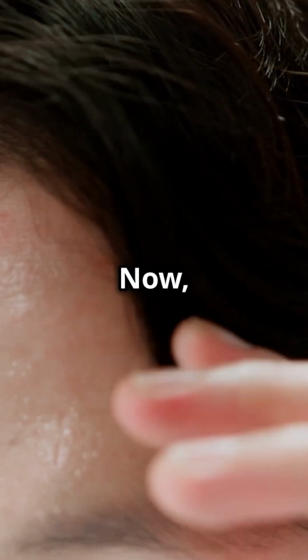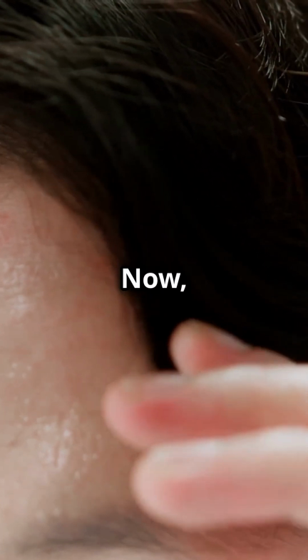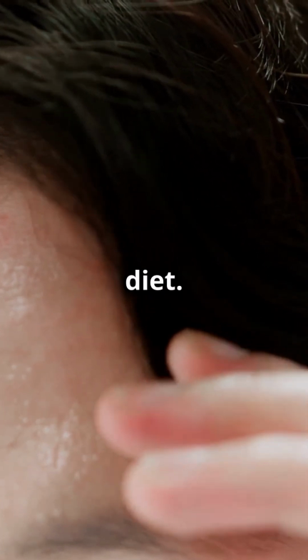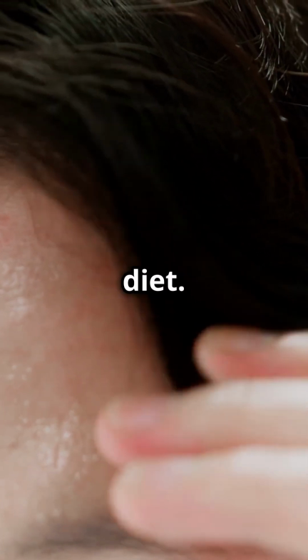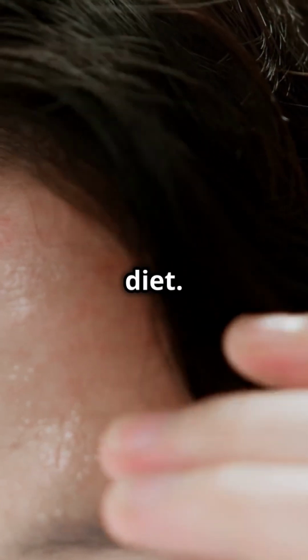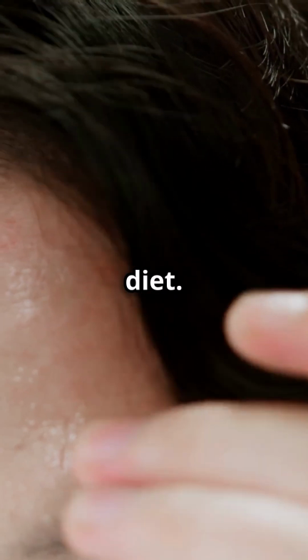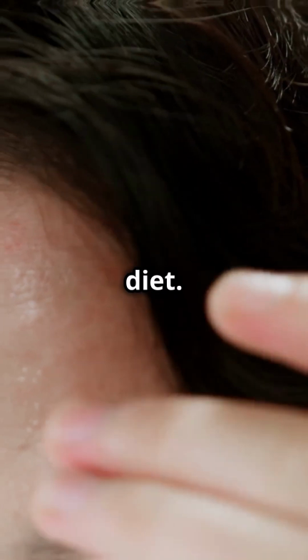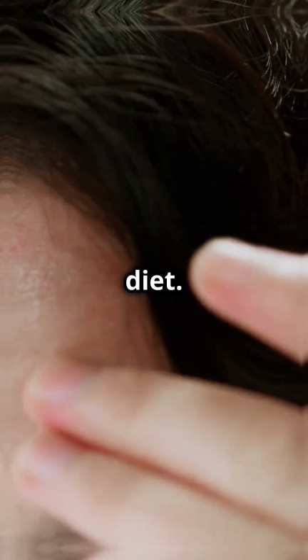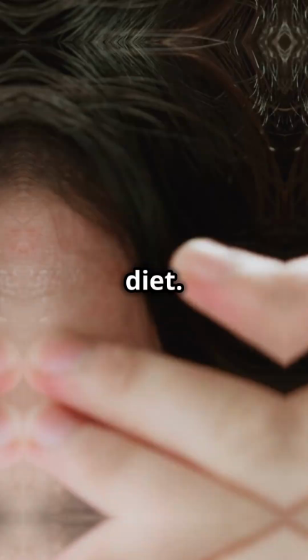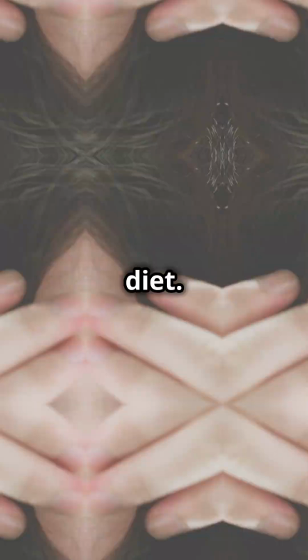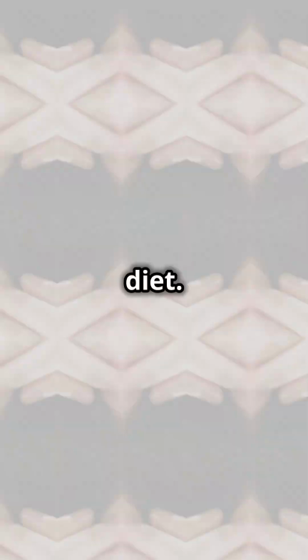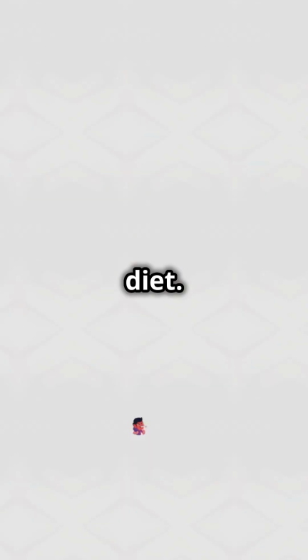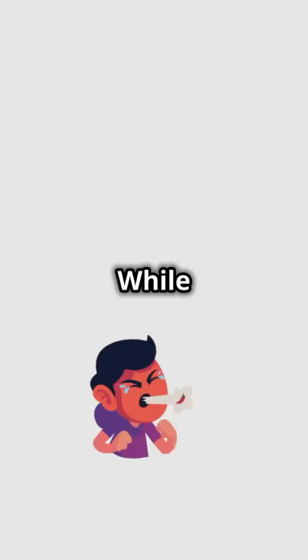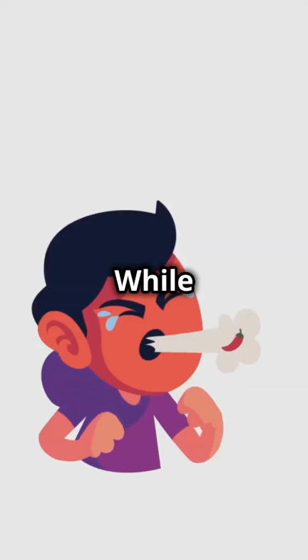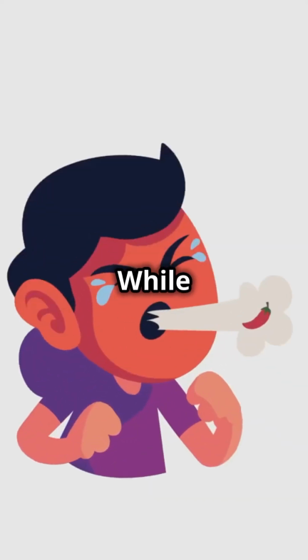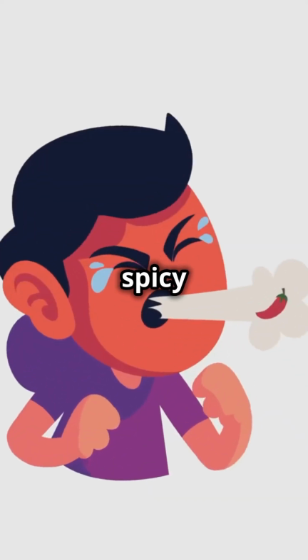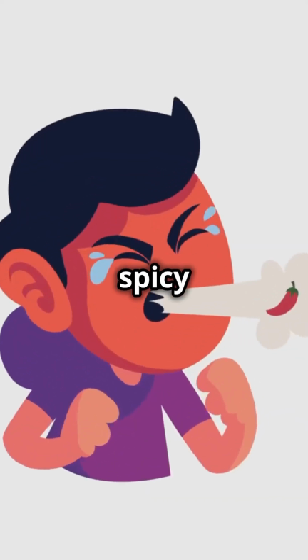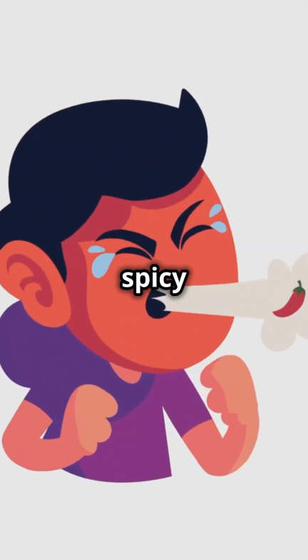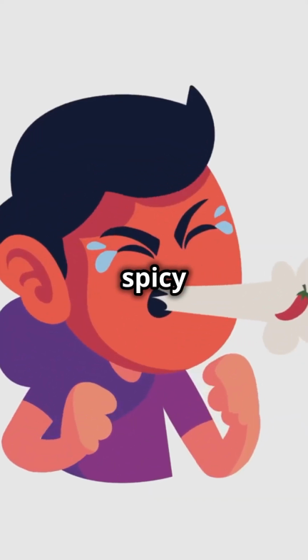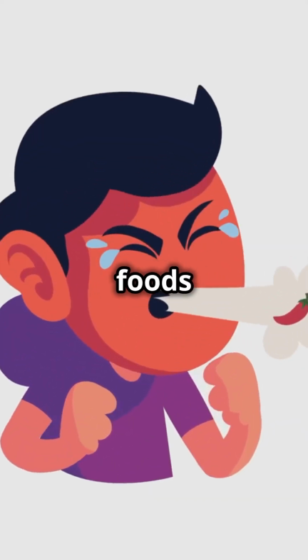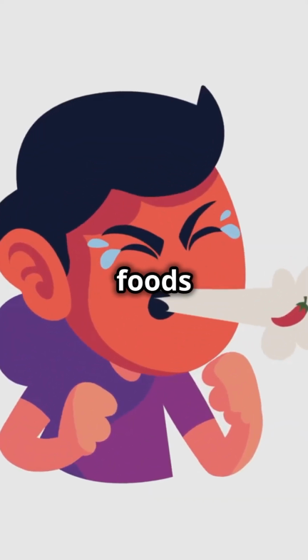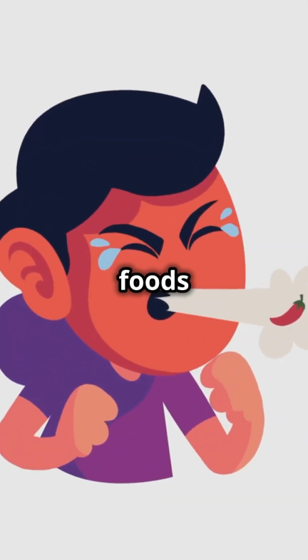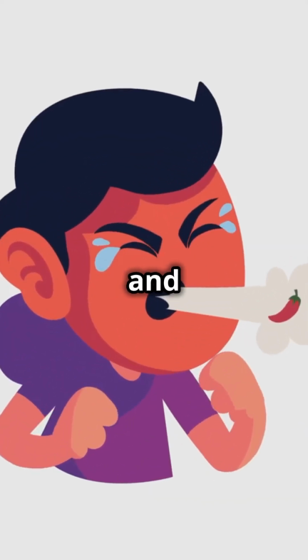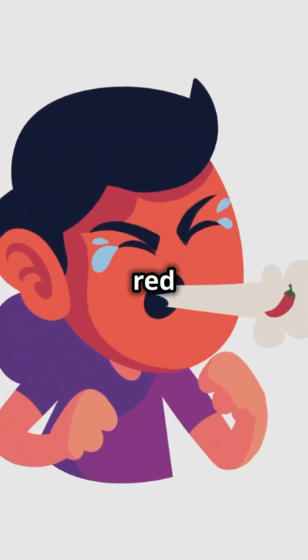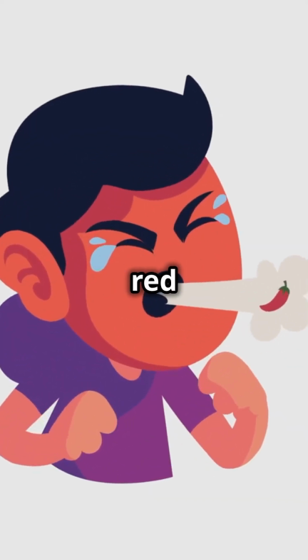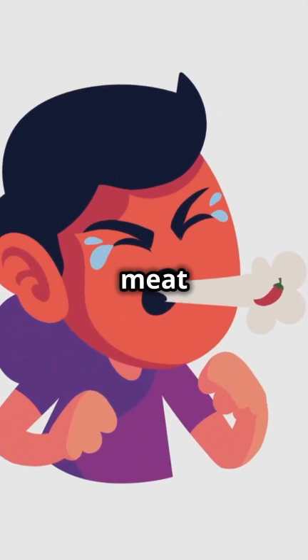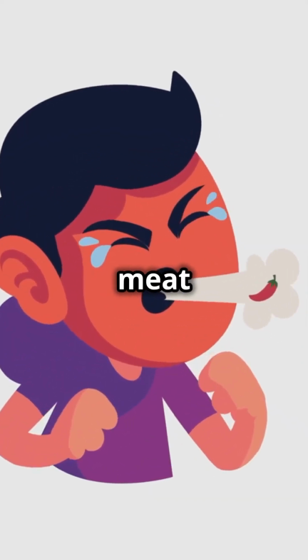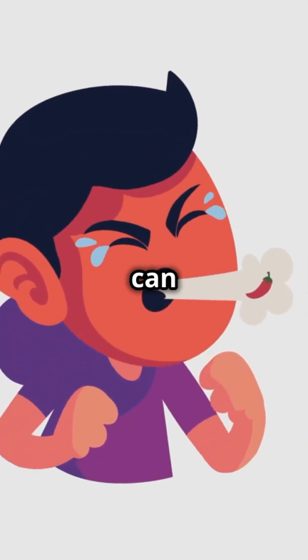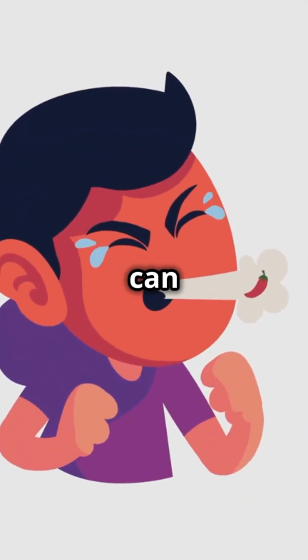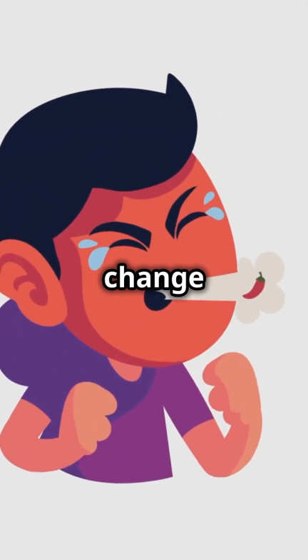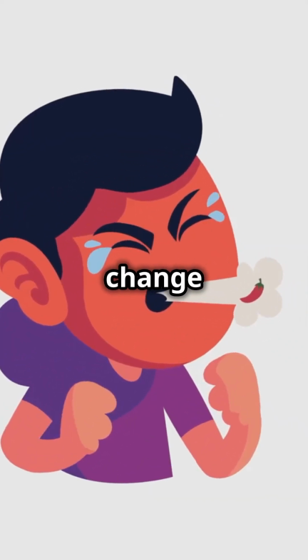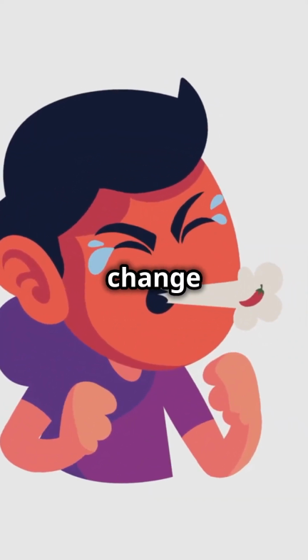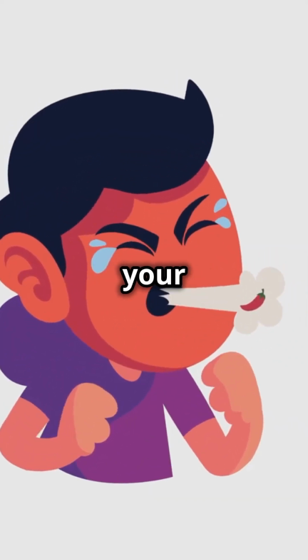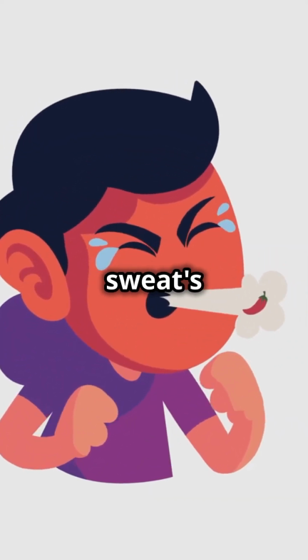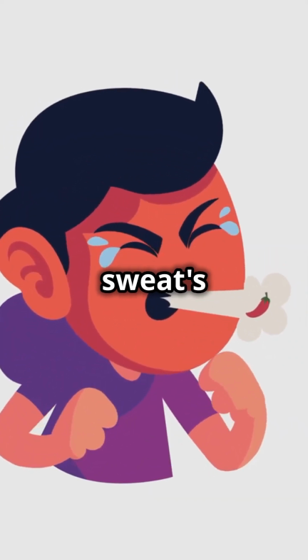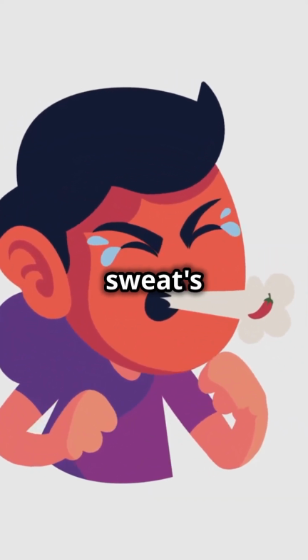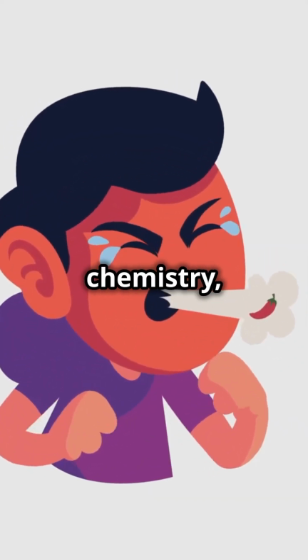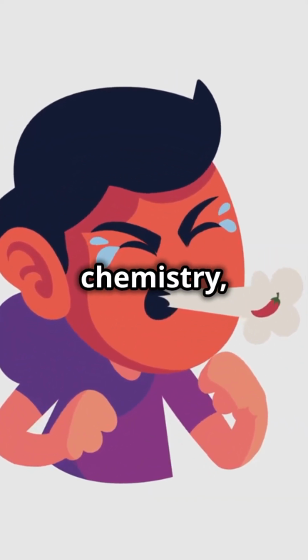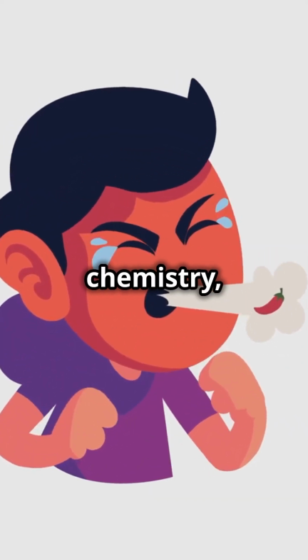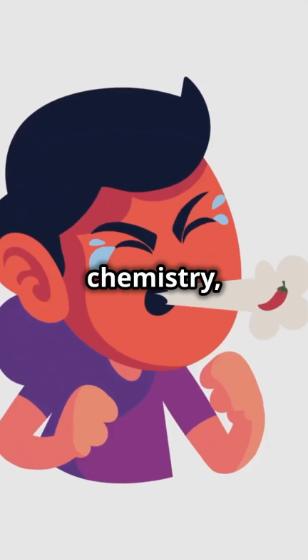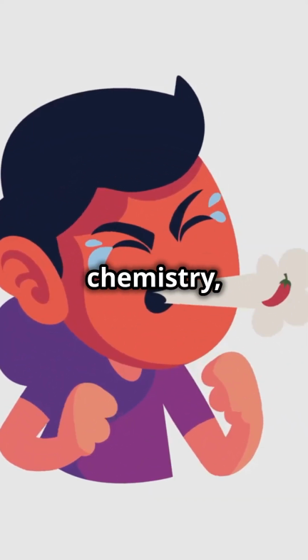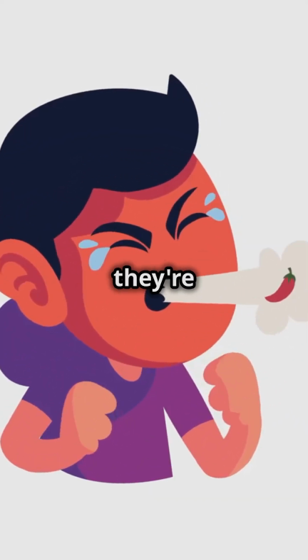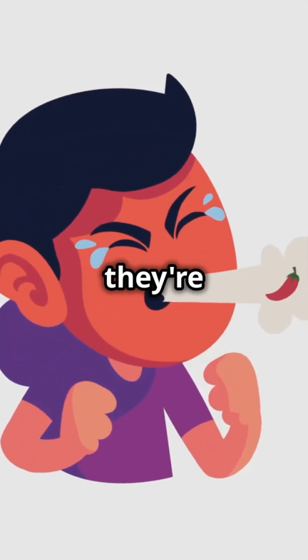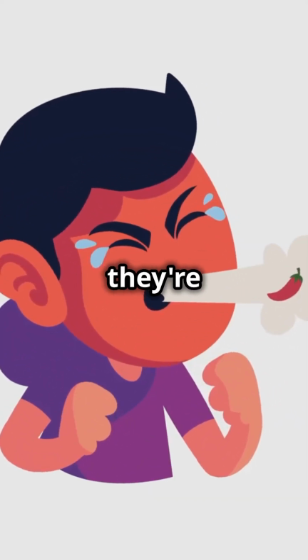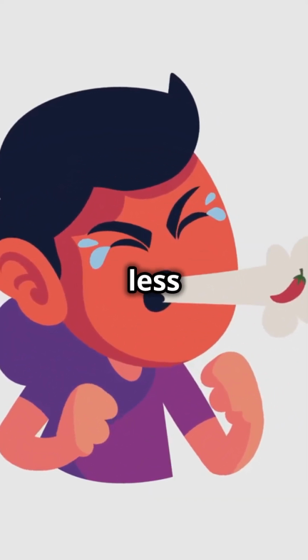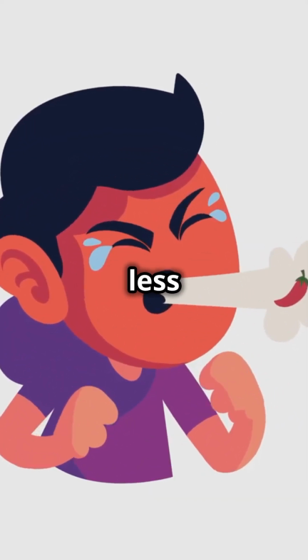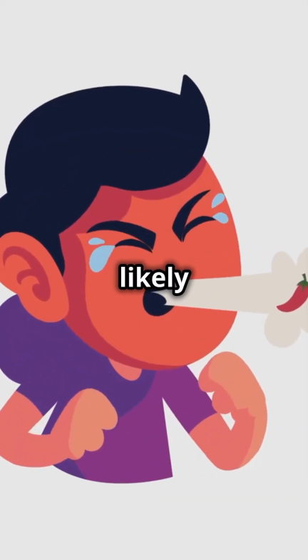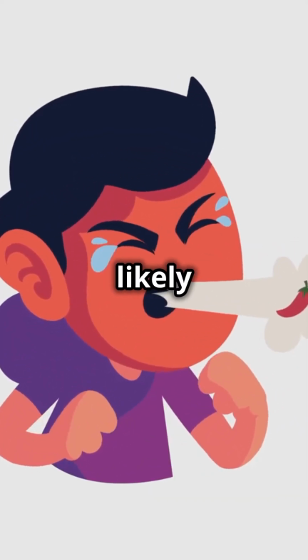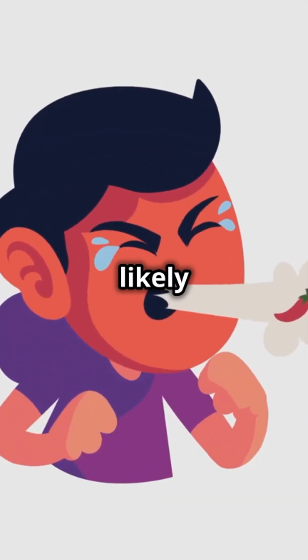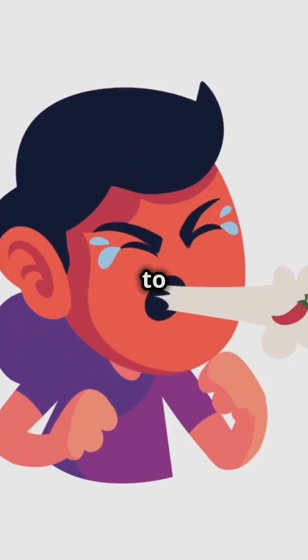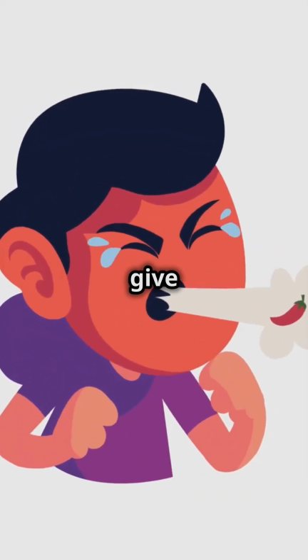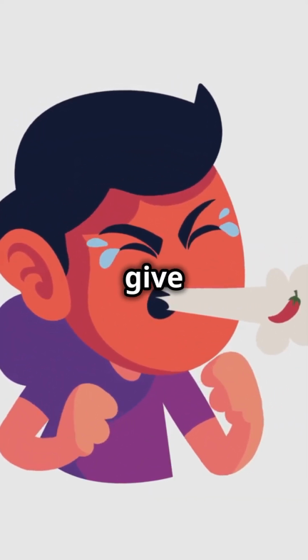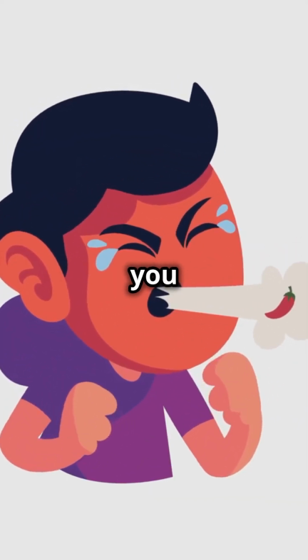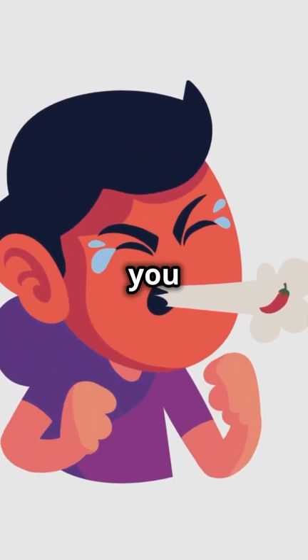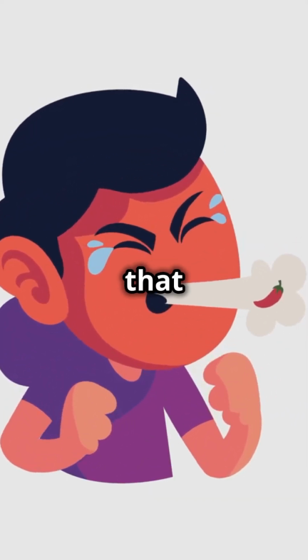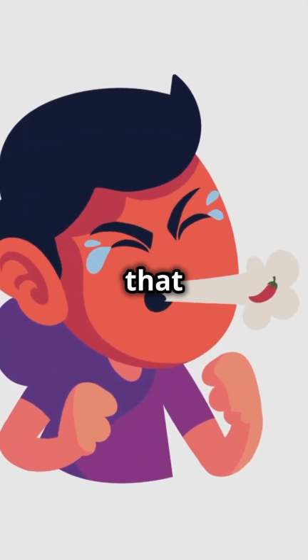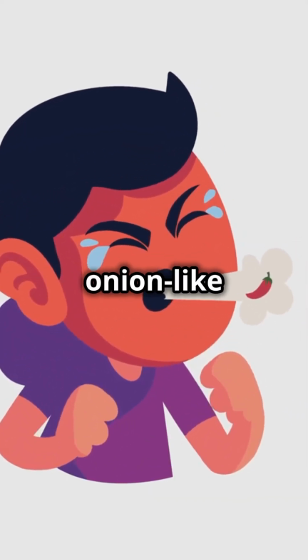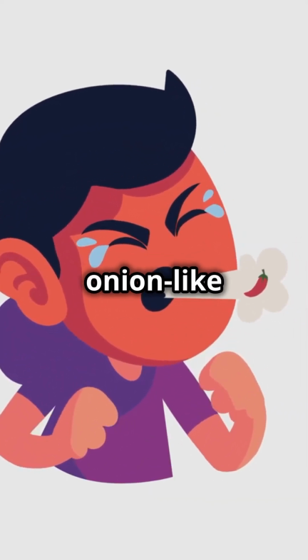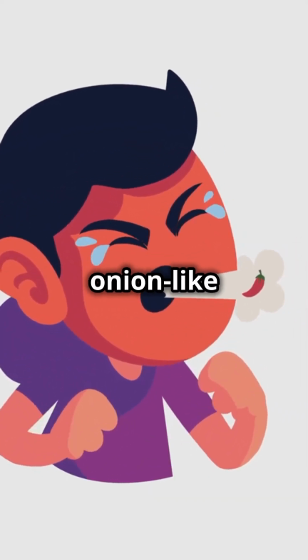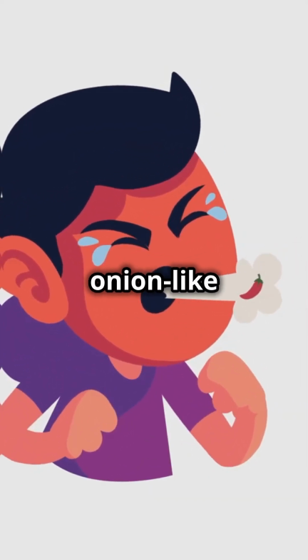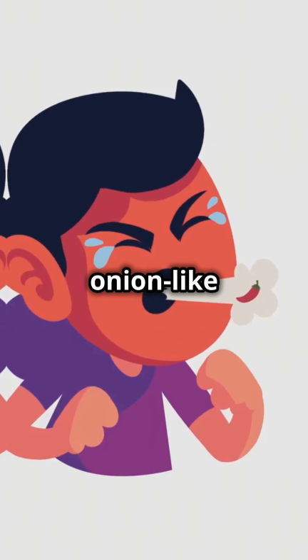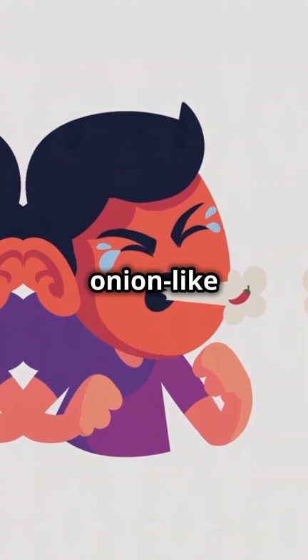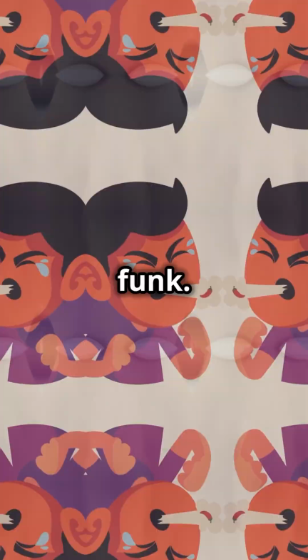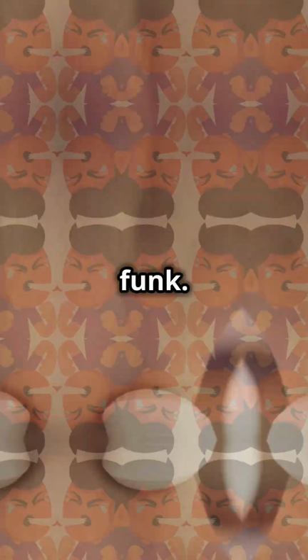Now, diet — while spicy foods and red meat can change your sweat's chemistry, they're less likely to give you that onion-like funk.